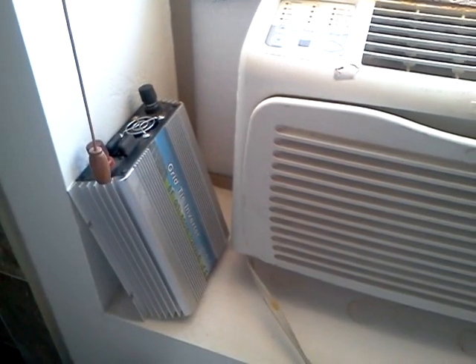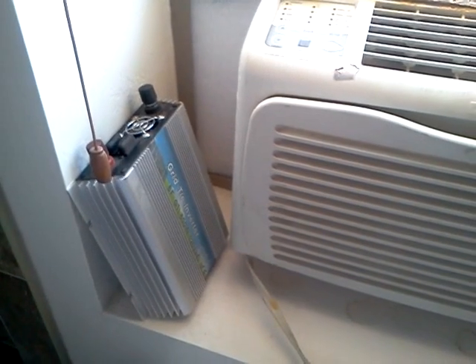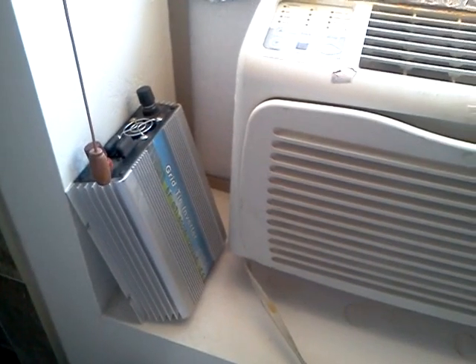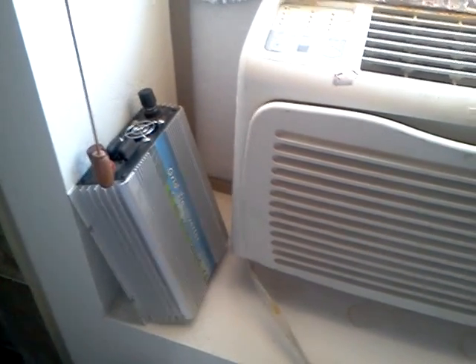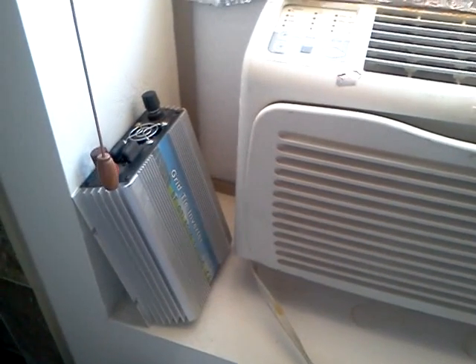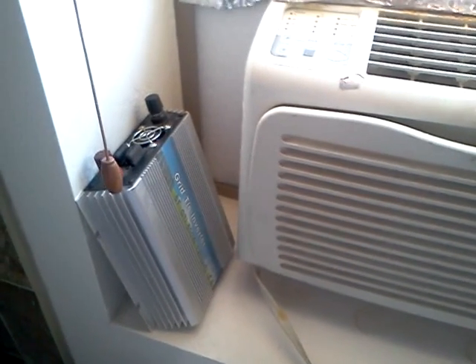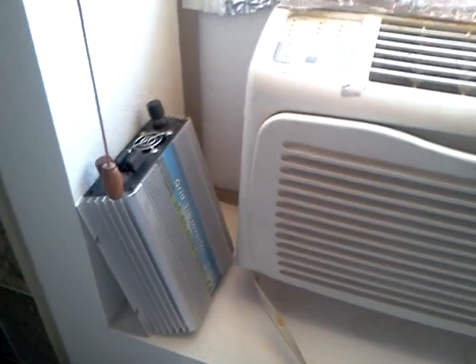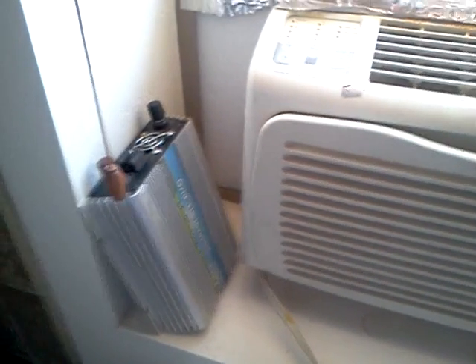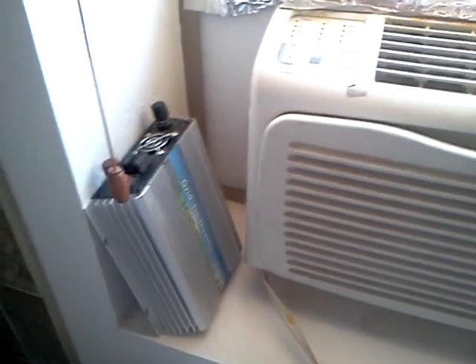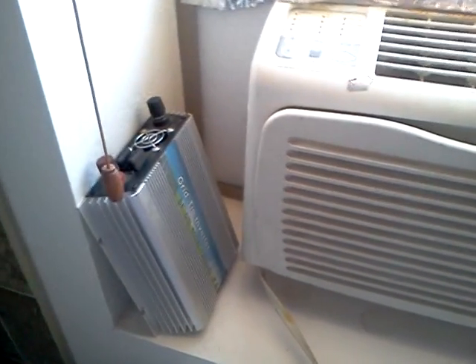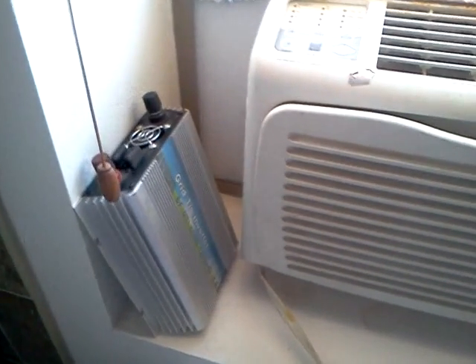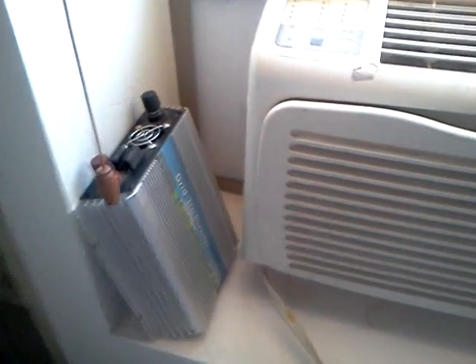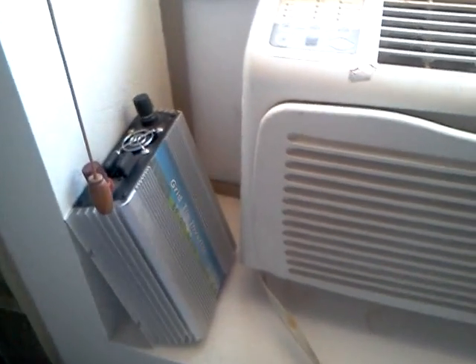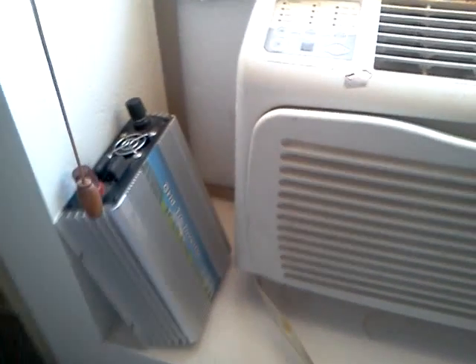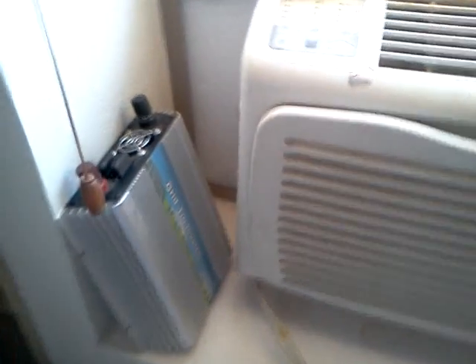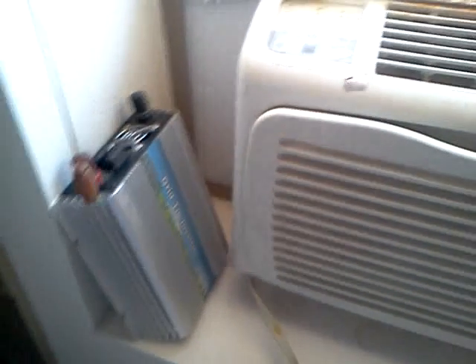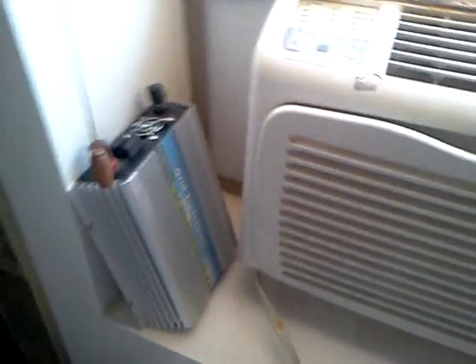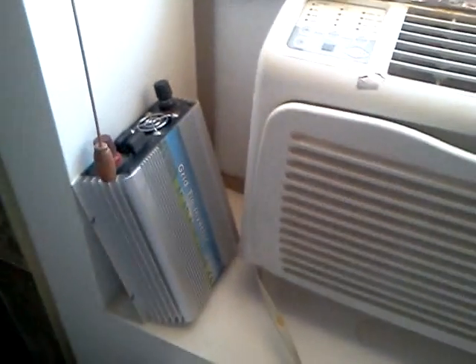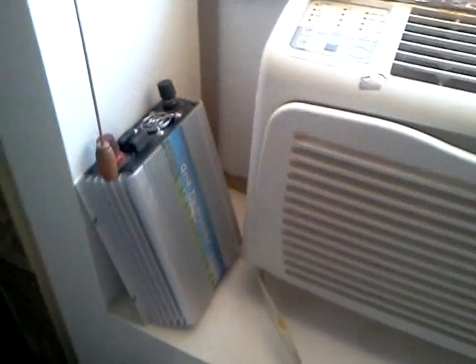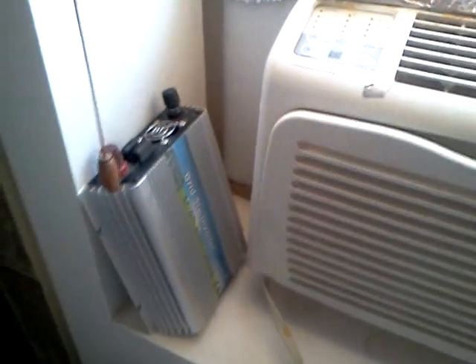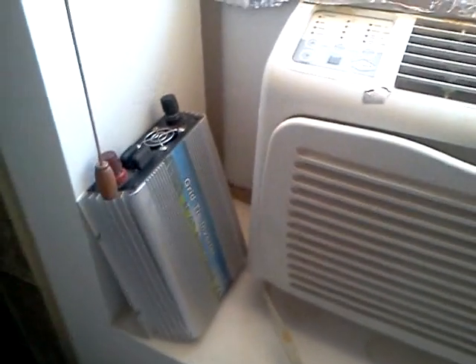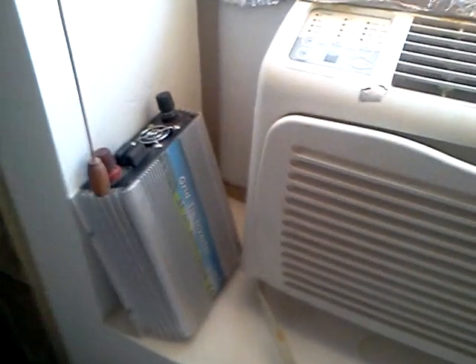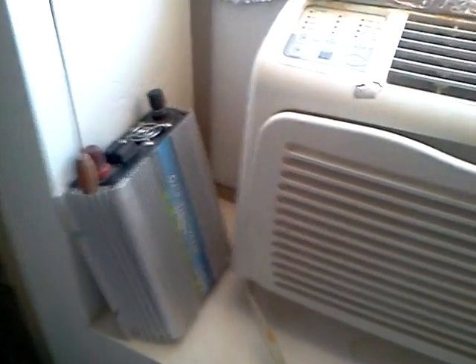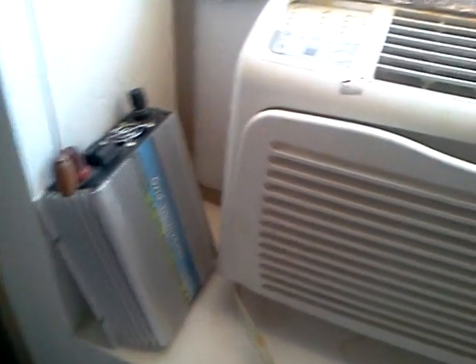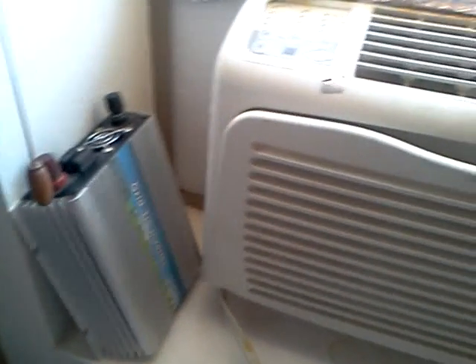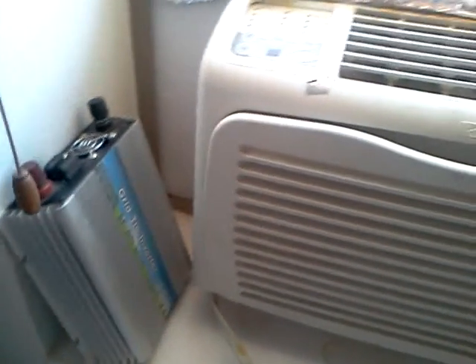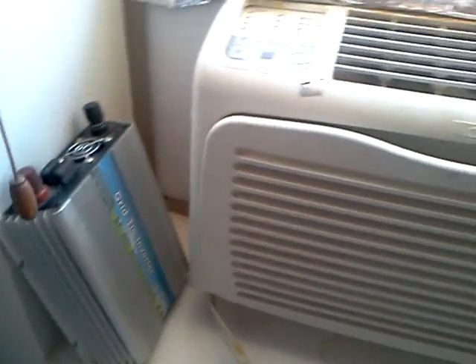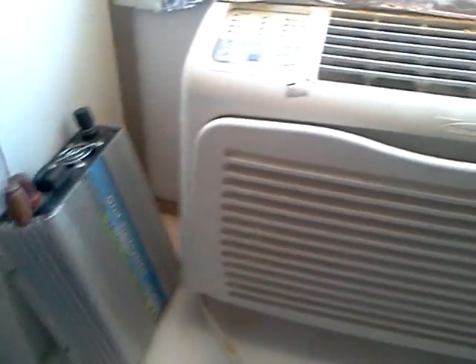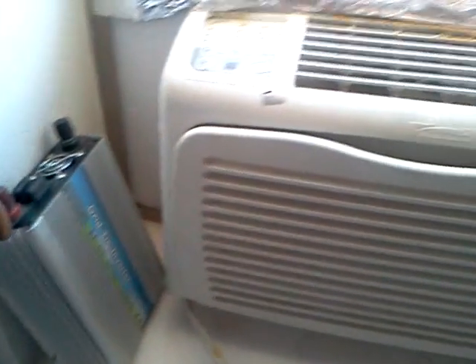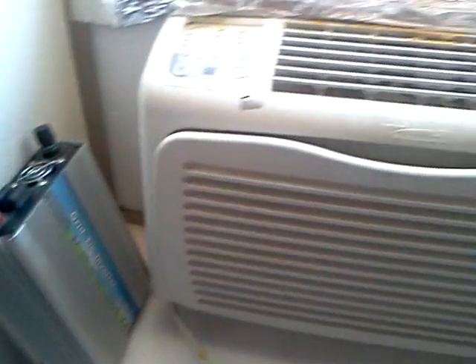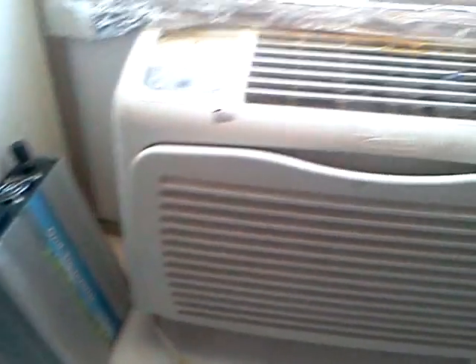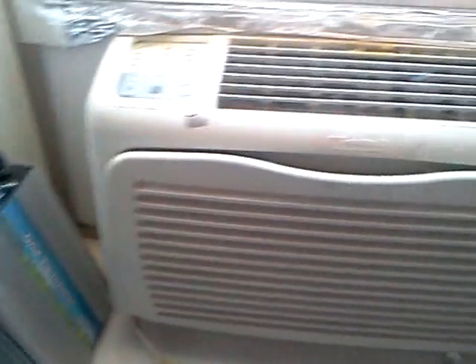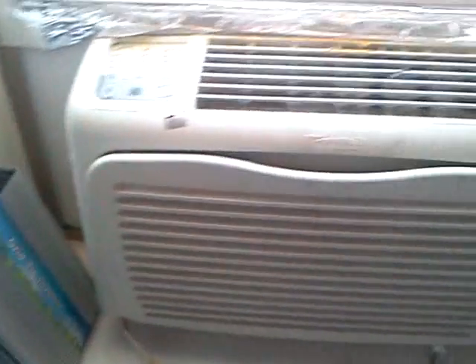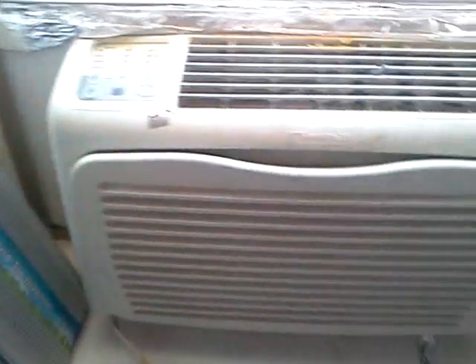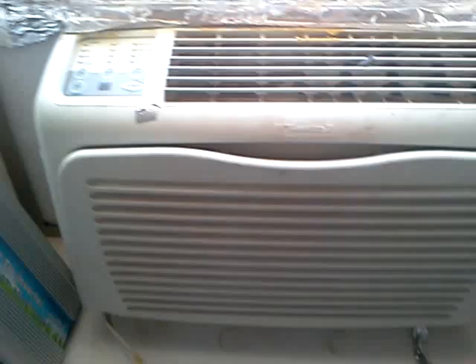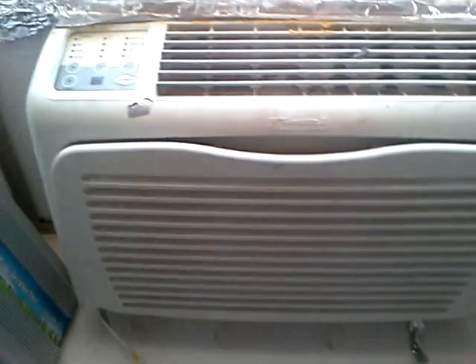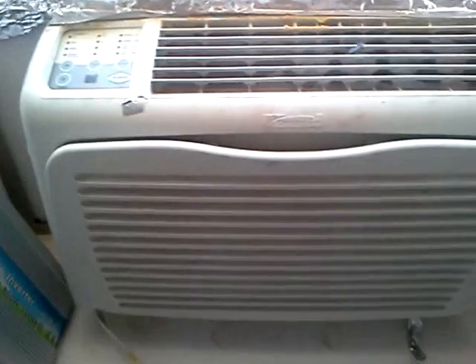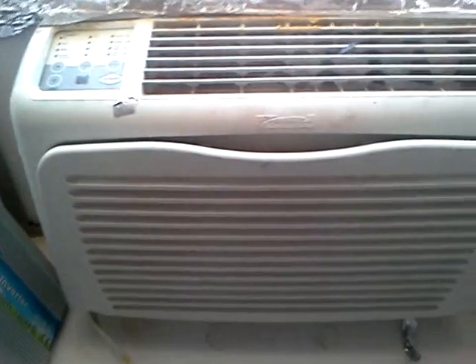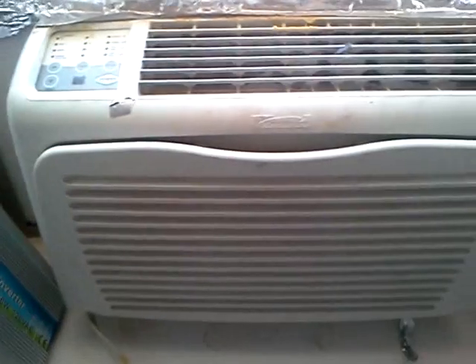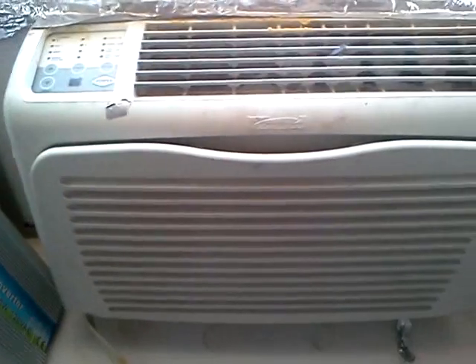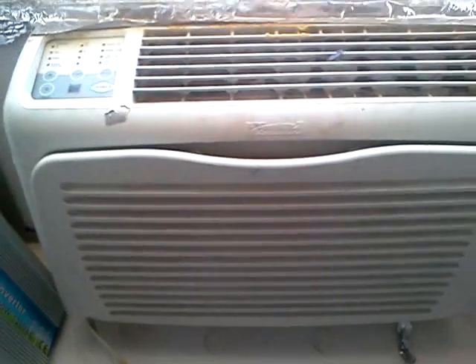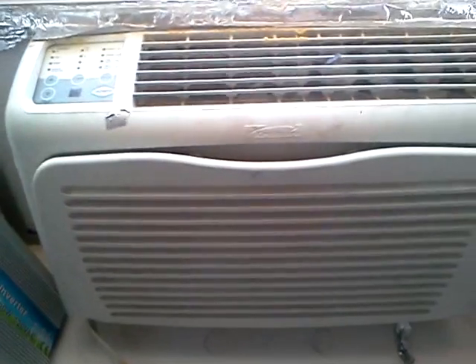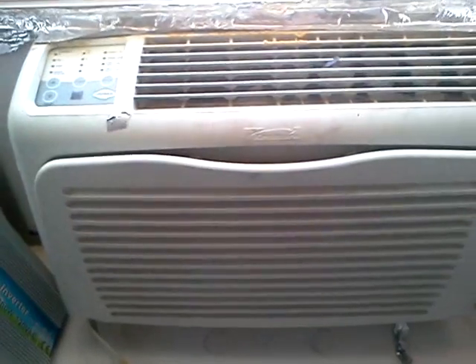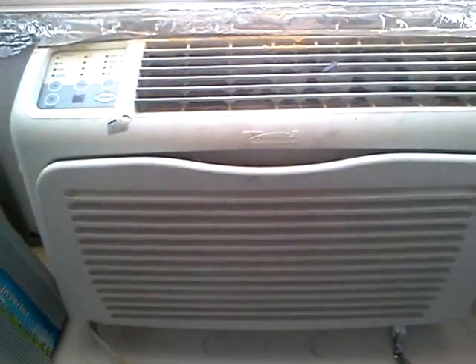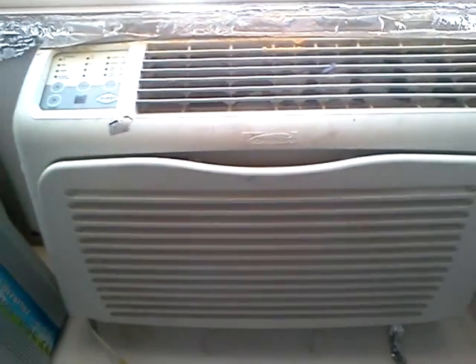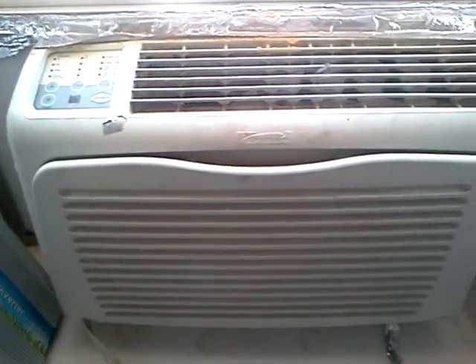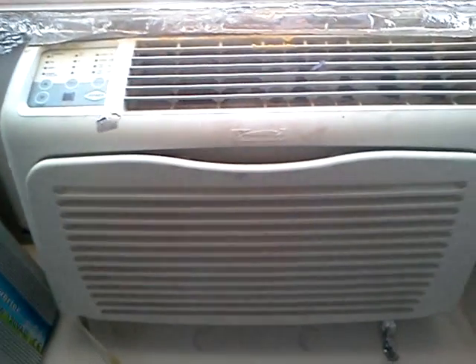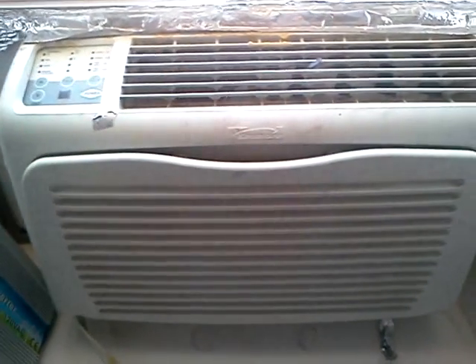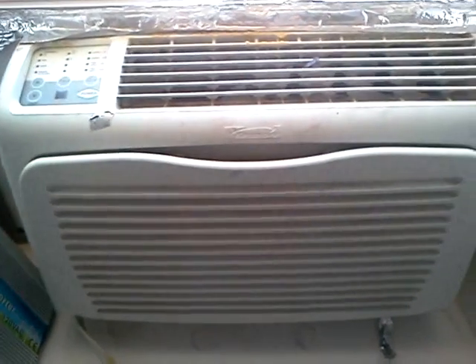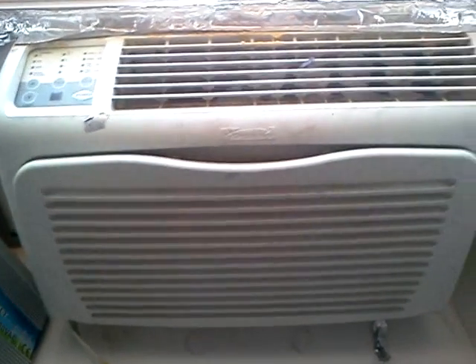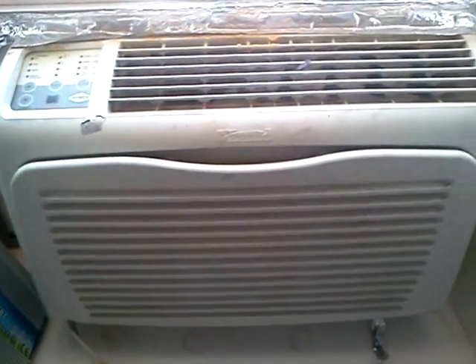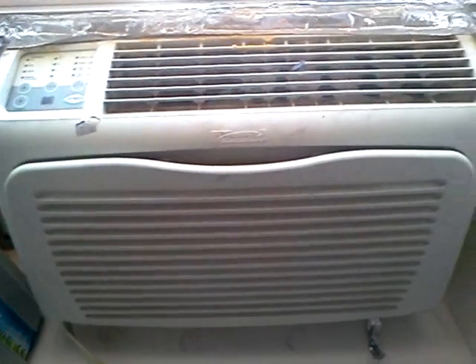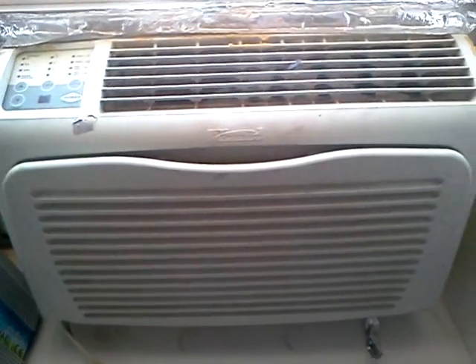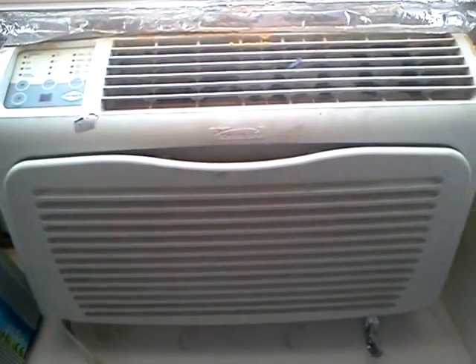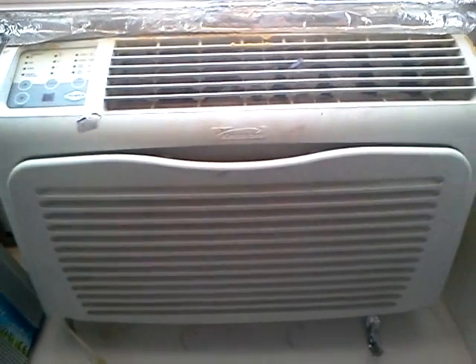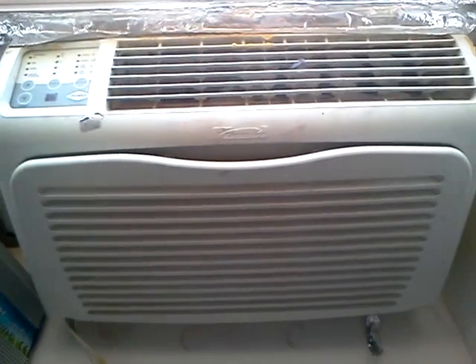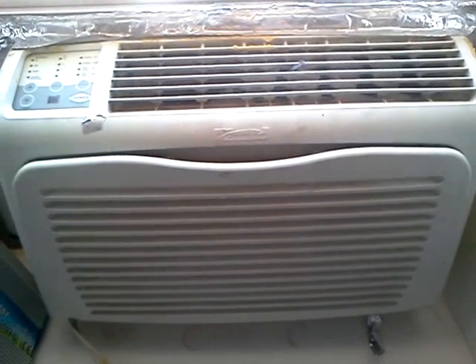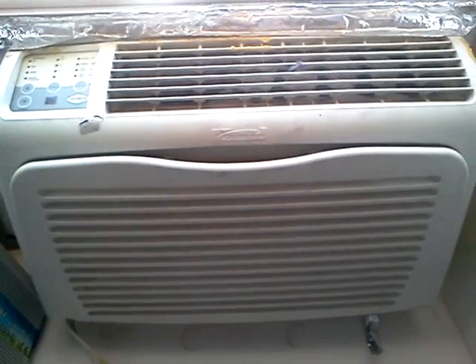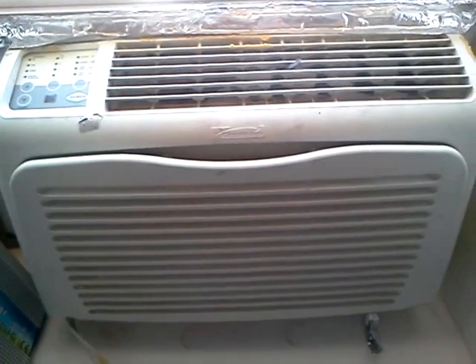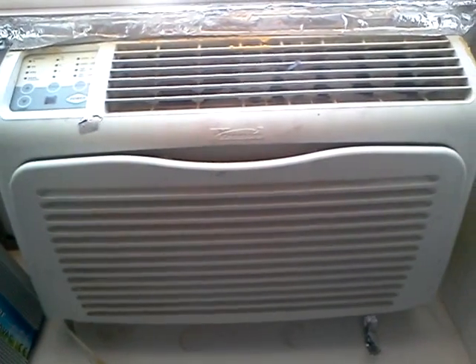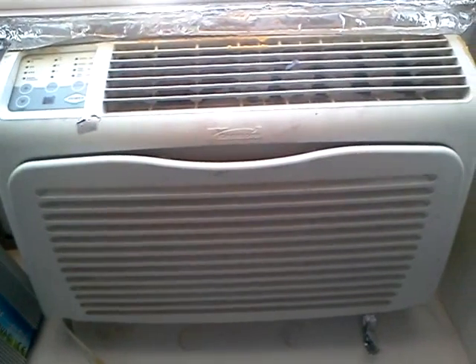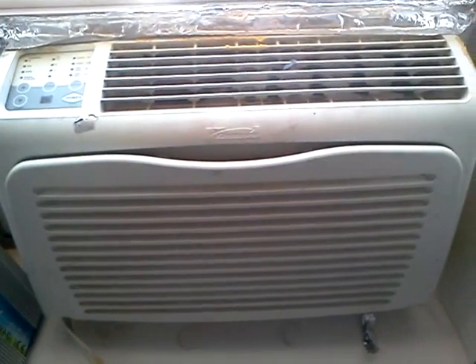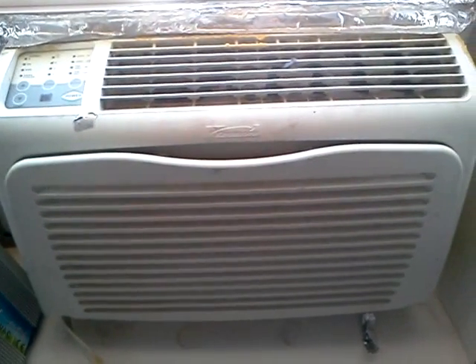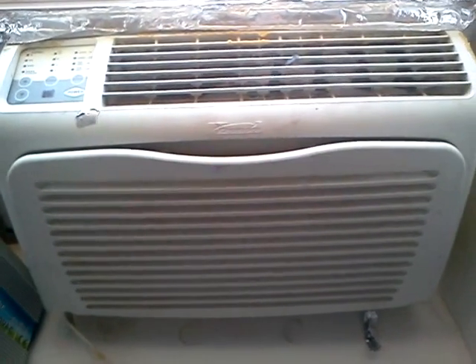Here's another update. People are asking about how I have this portable air conditioner solar powered.